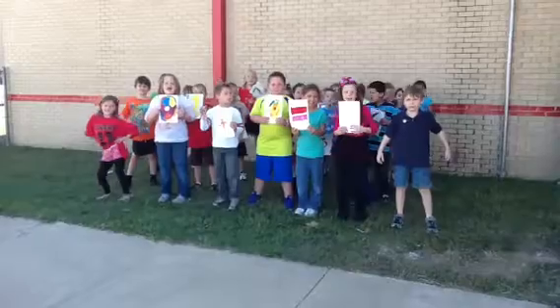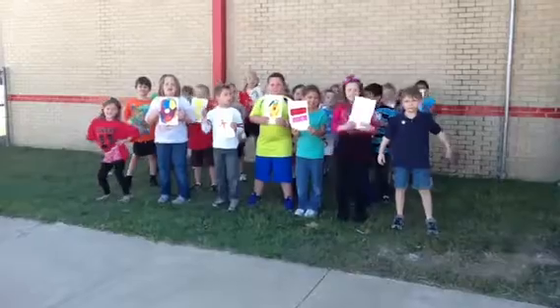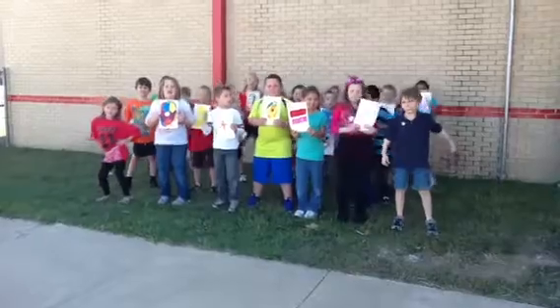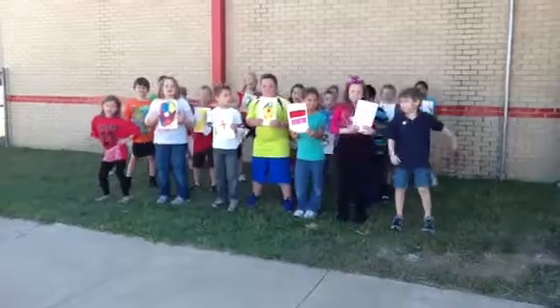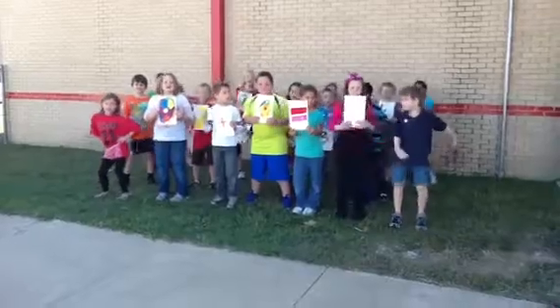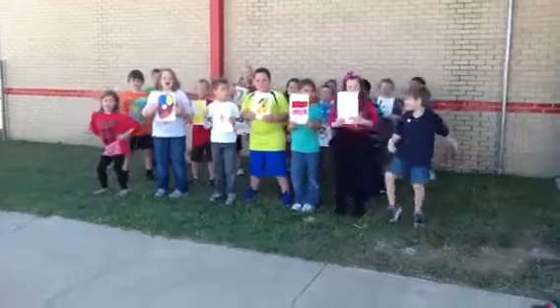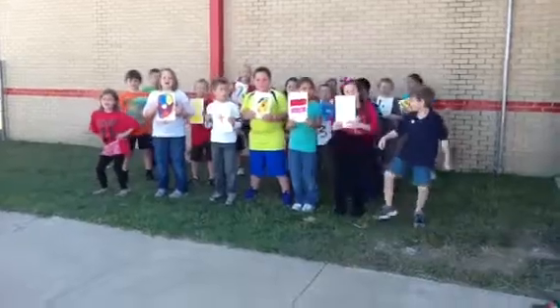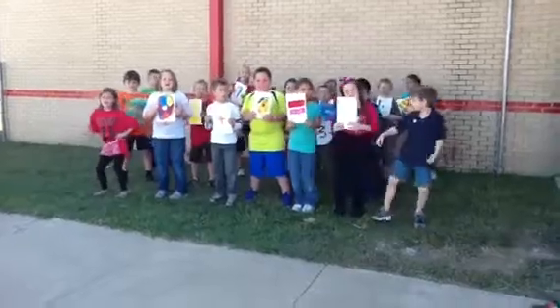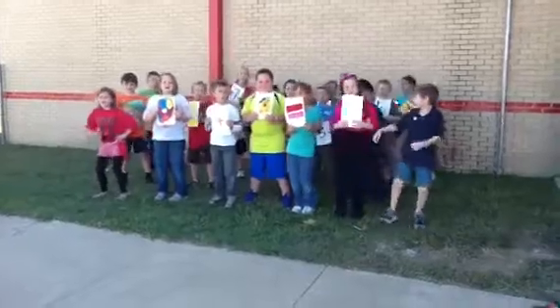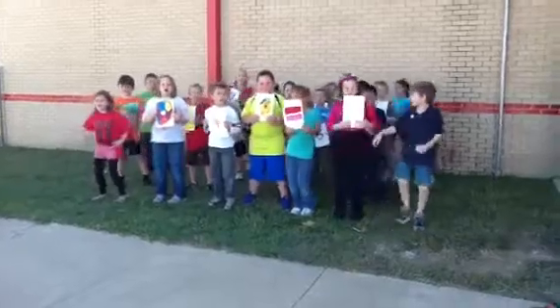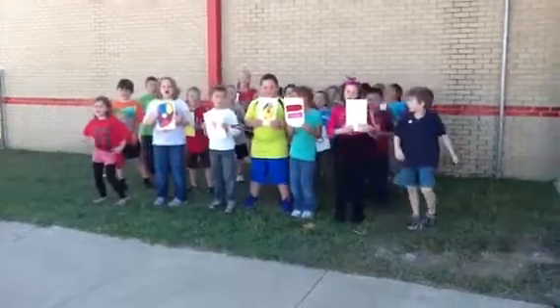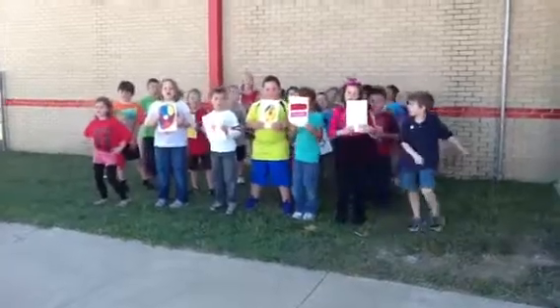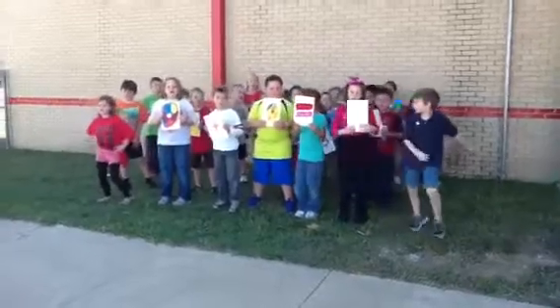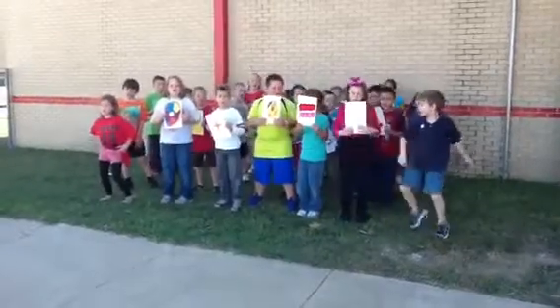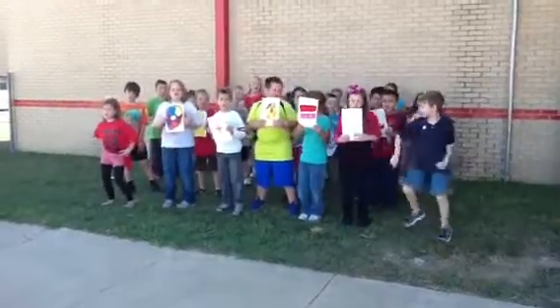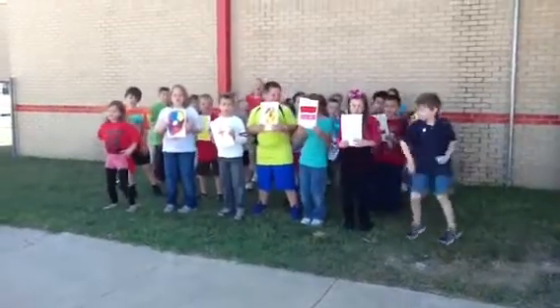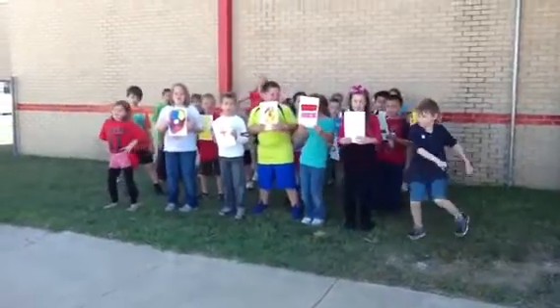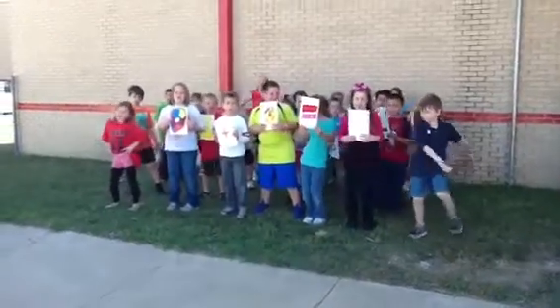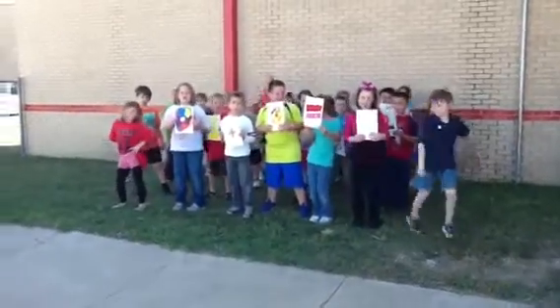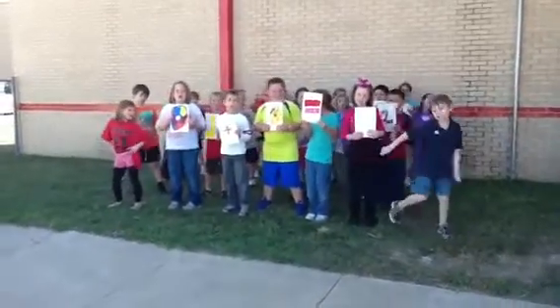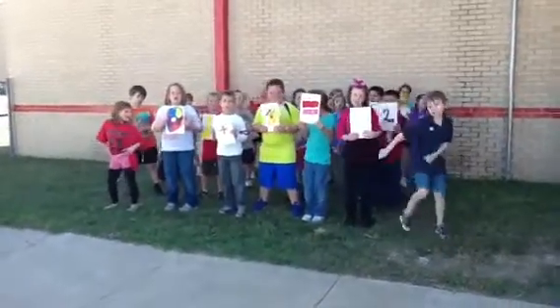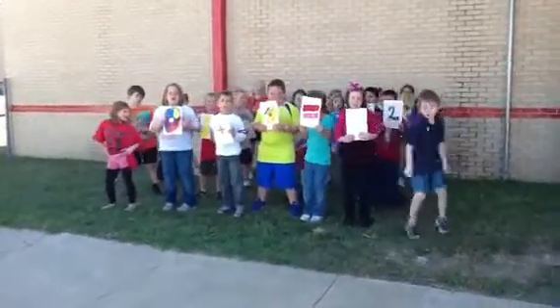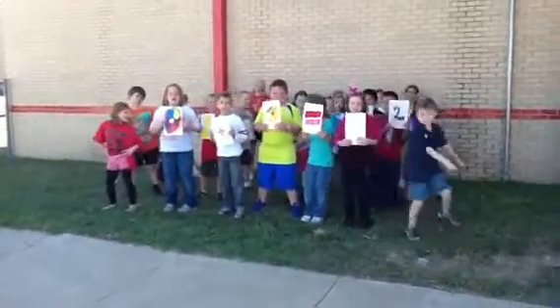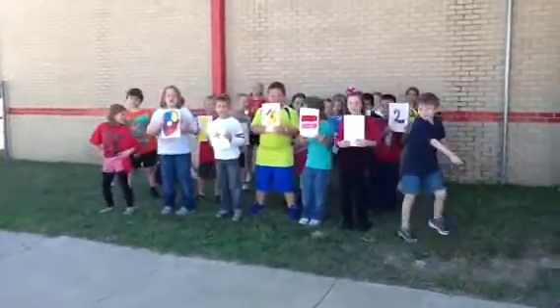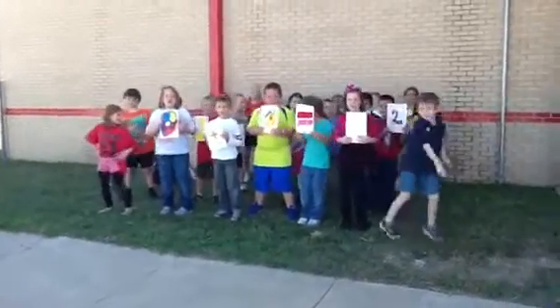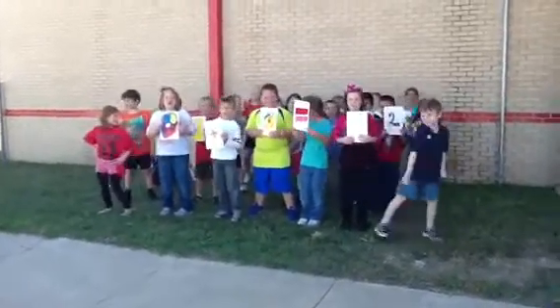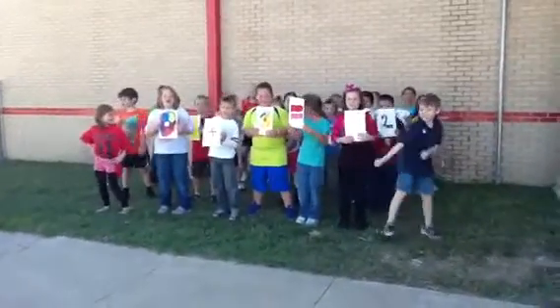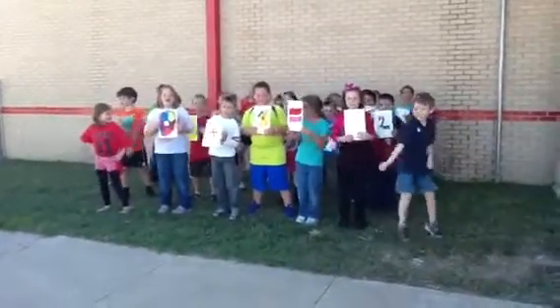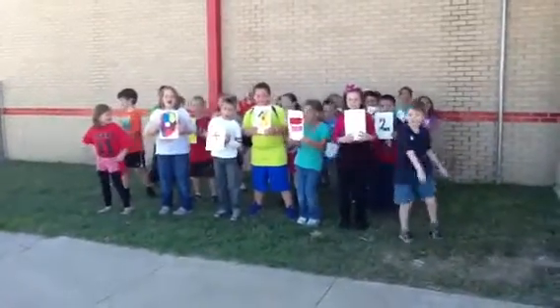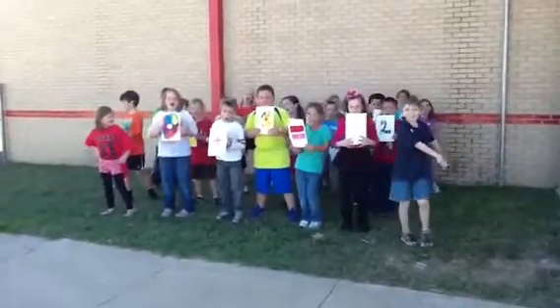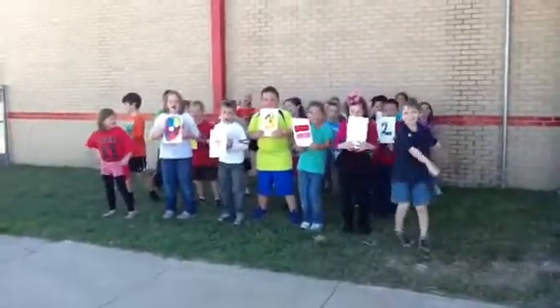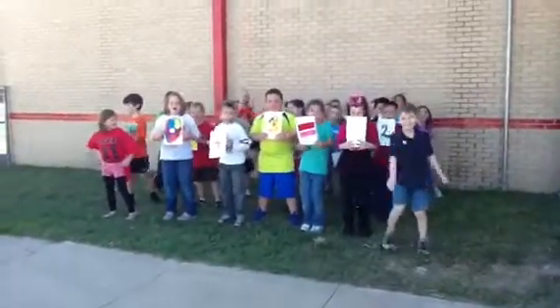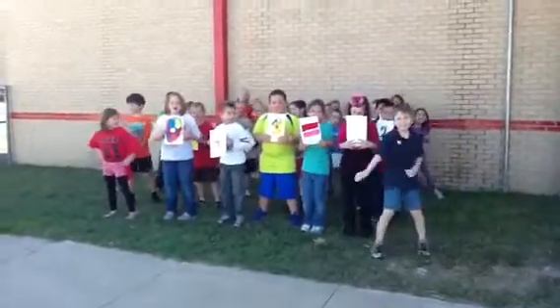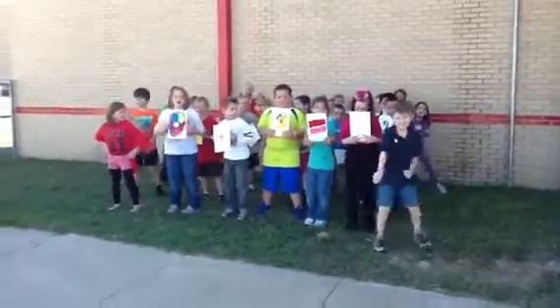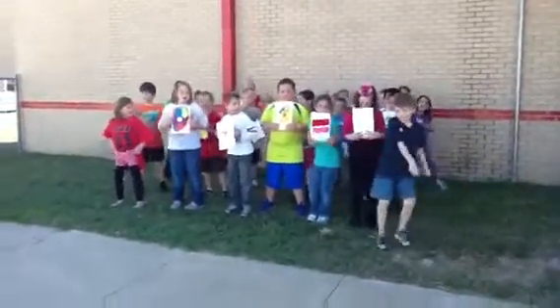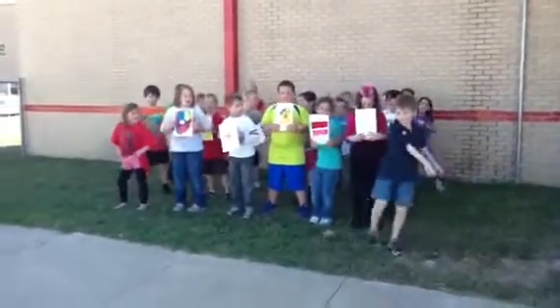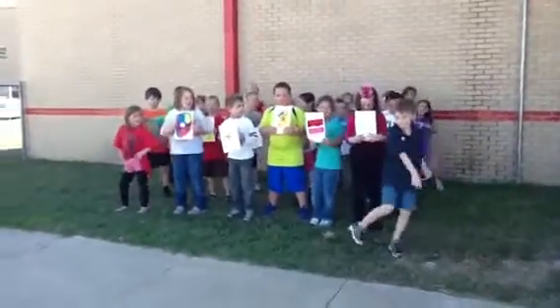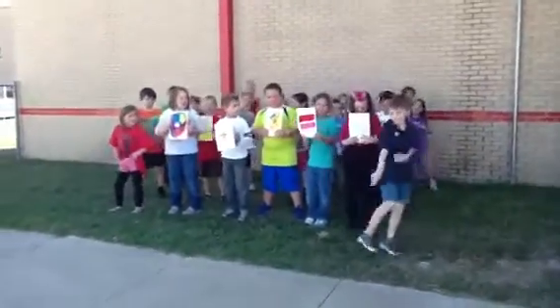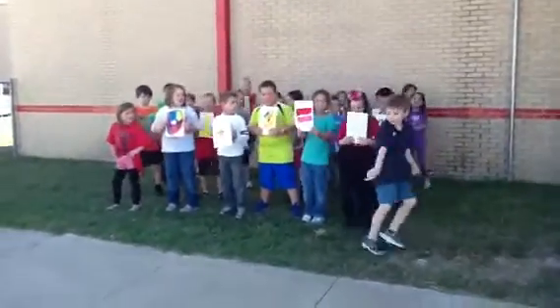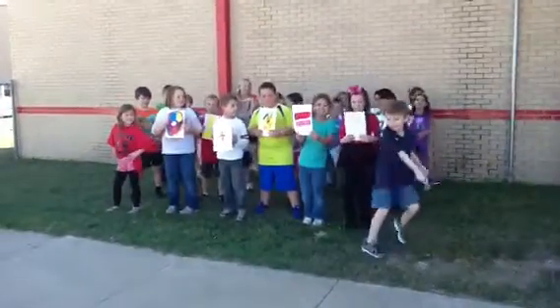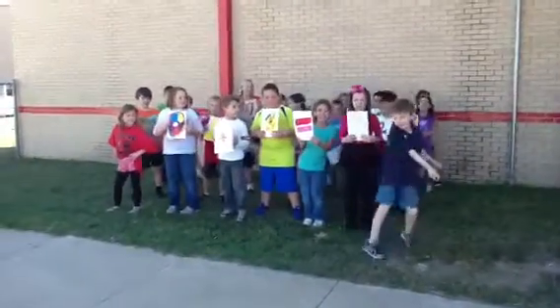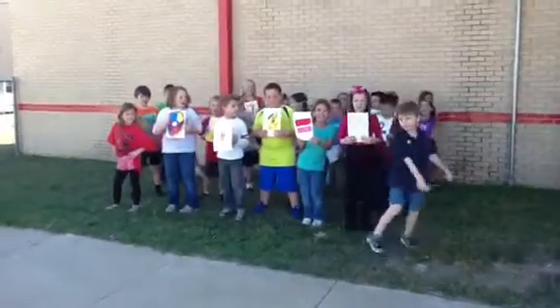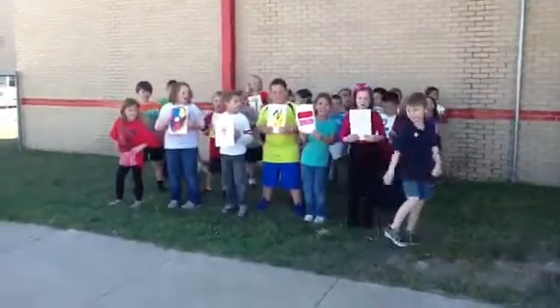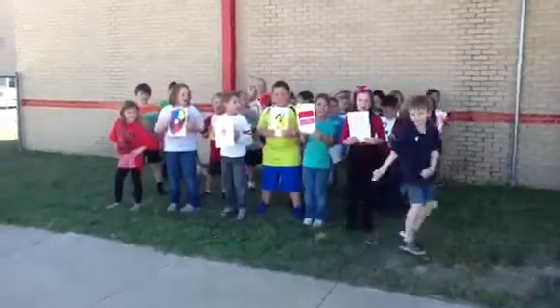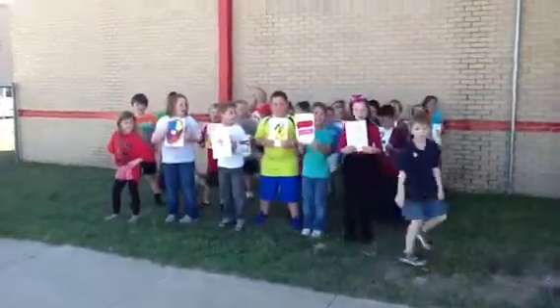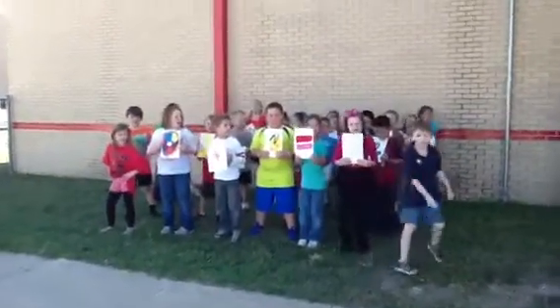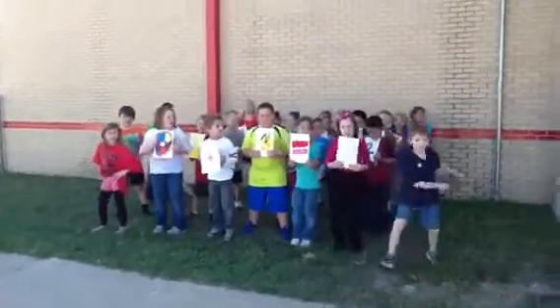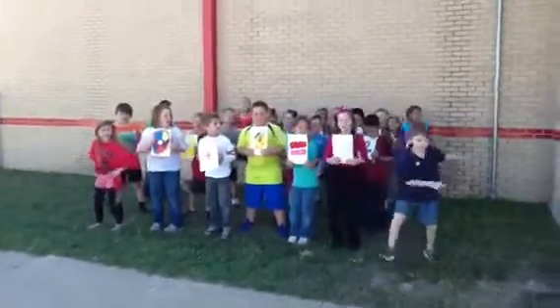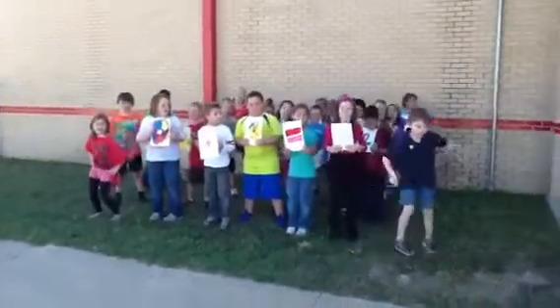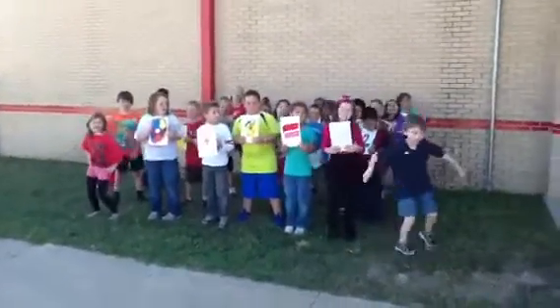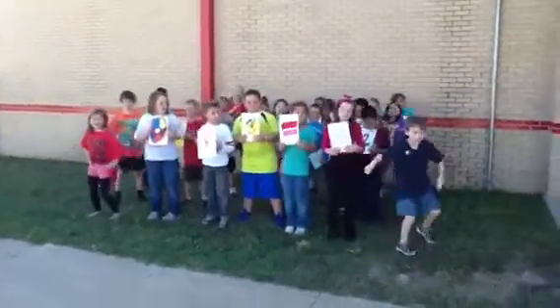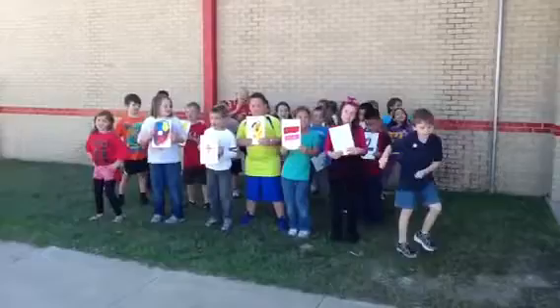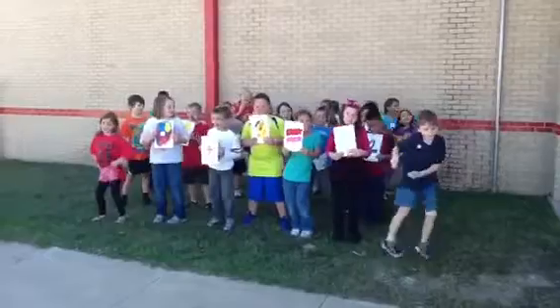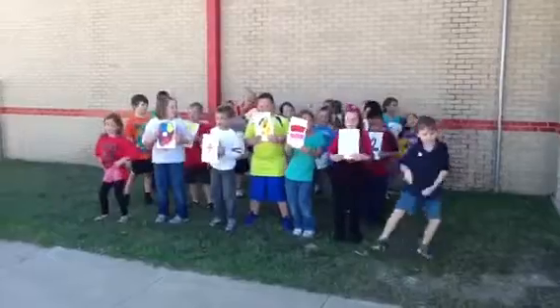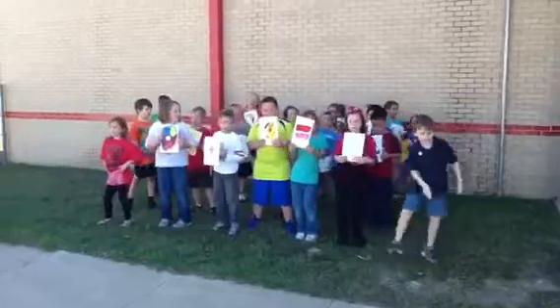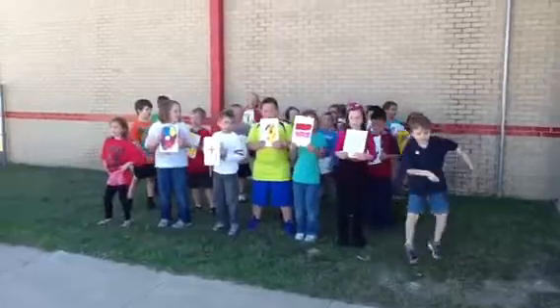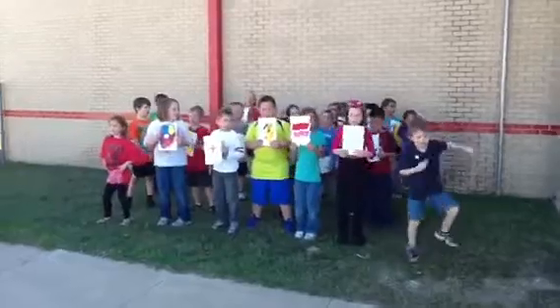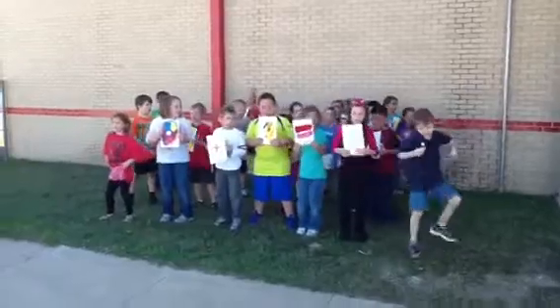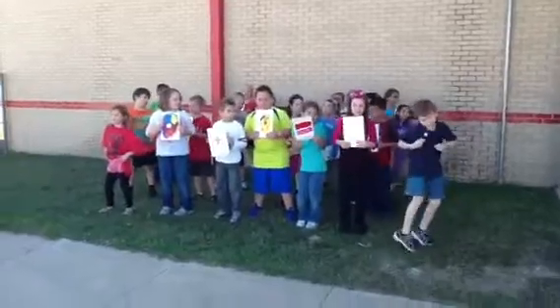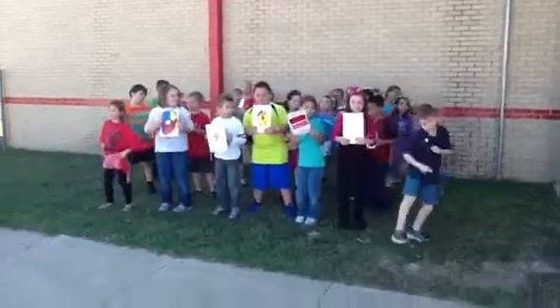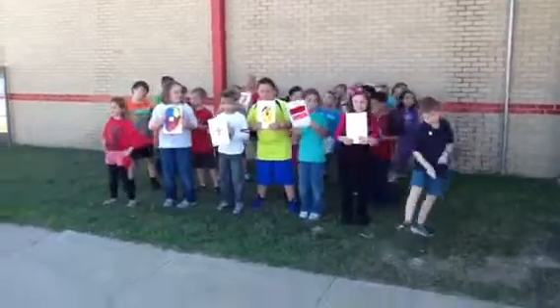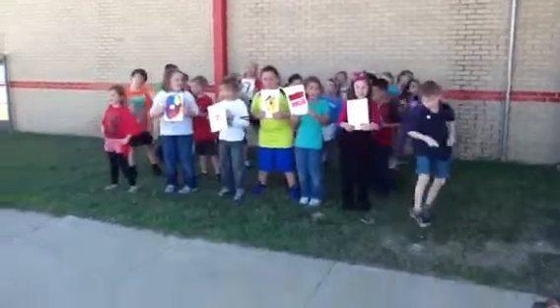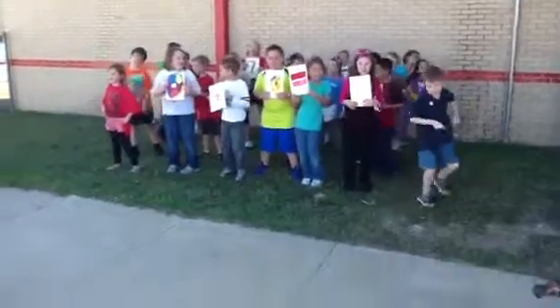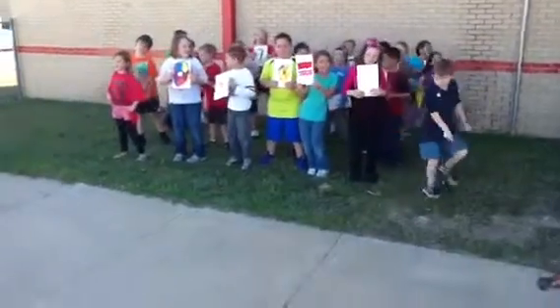It's the doubles, baby. Let's go. Let's go. It's the doubles, baby.